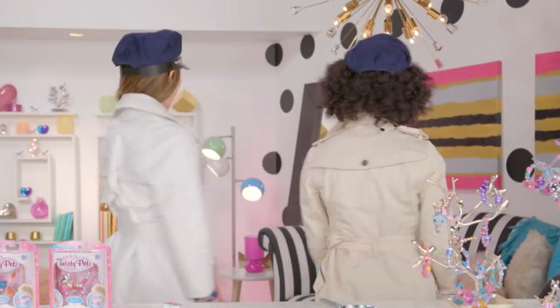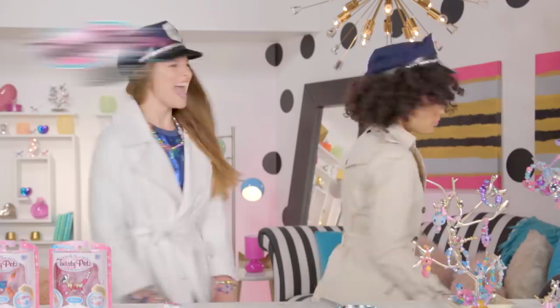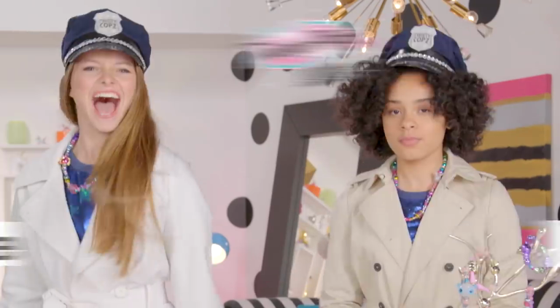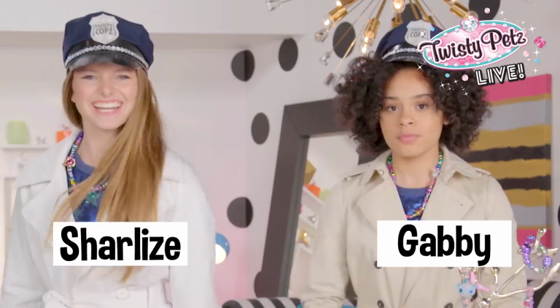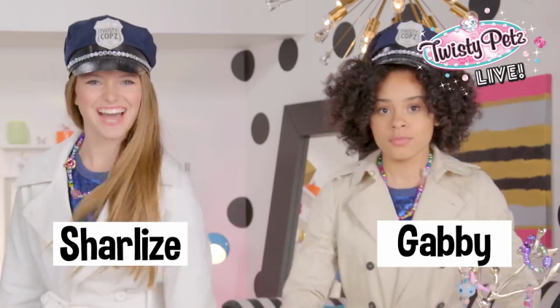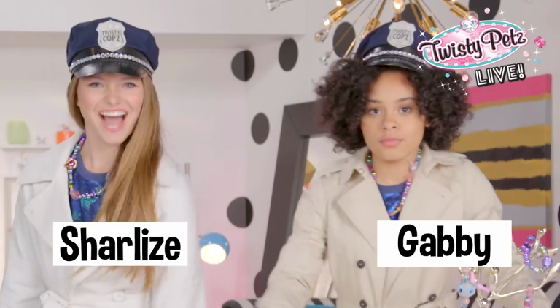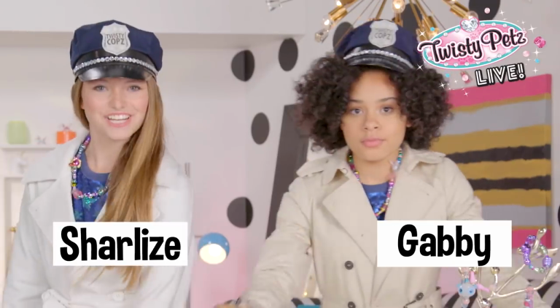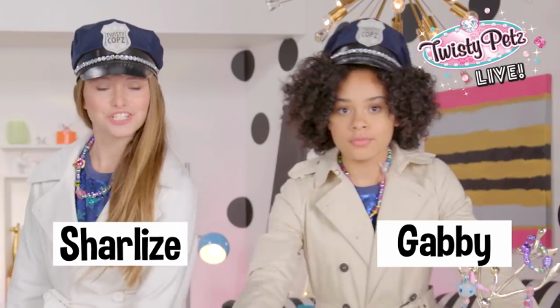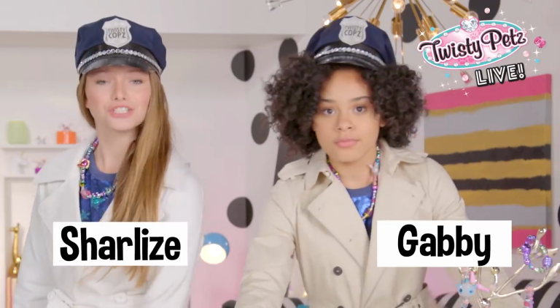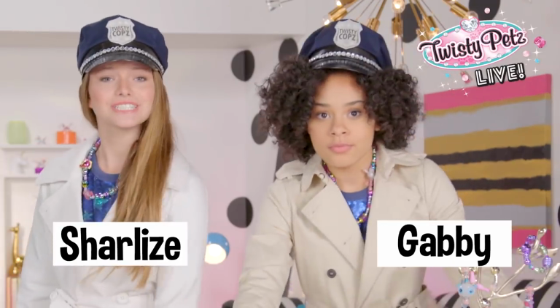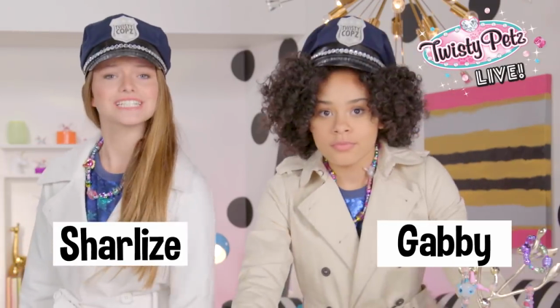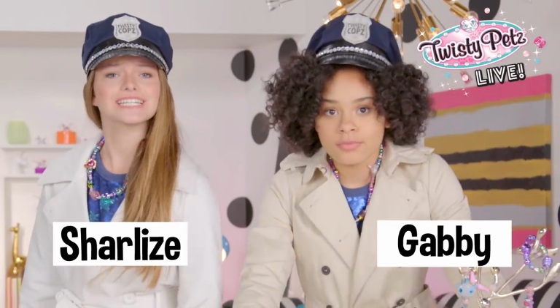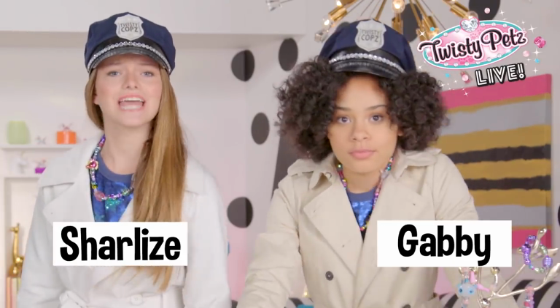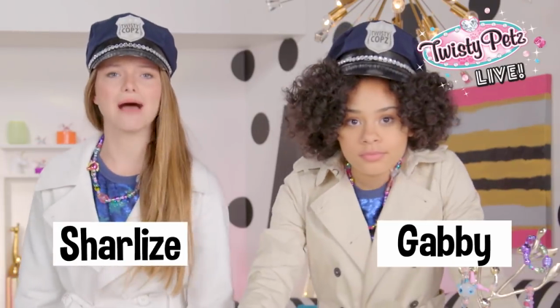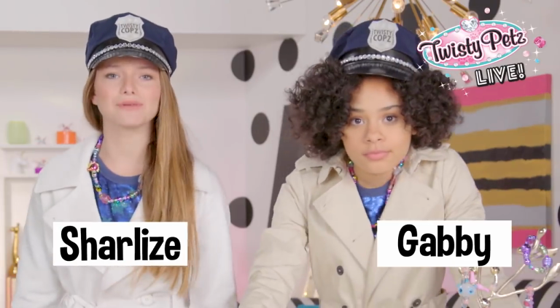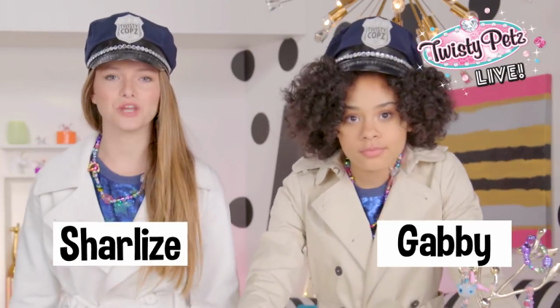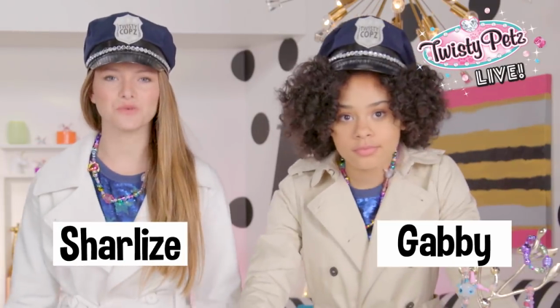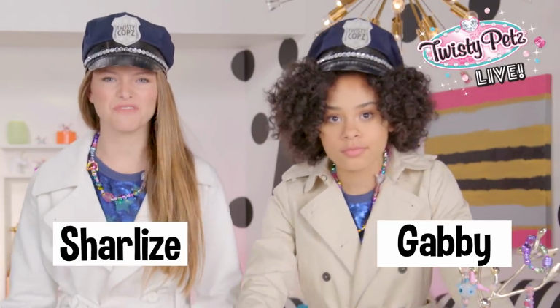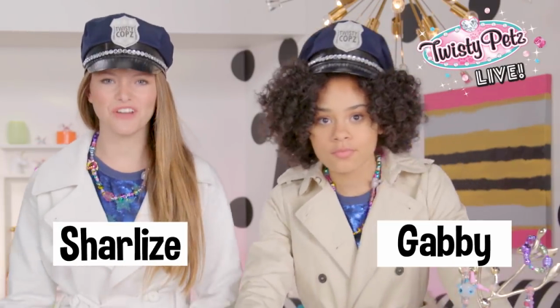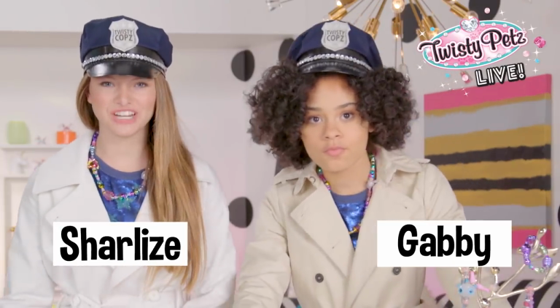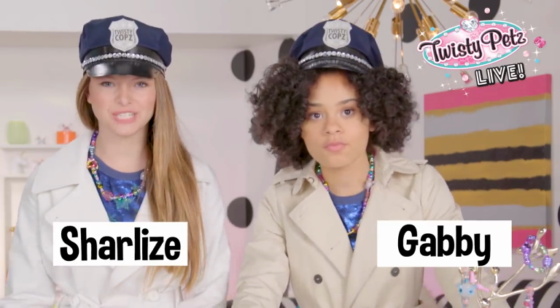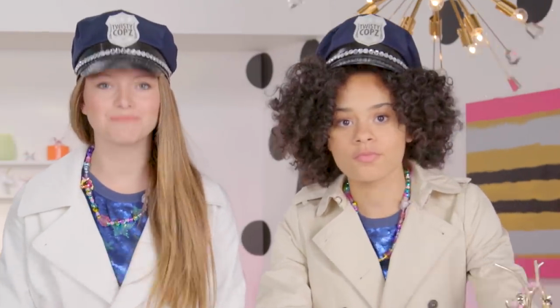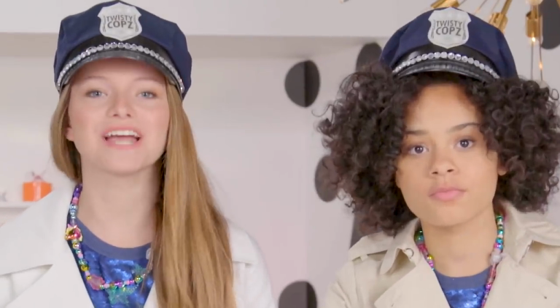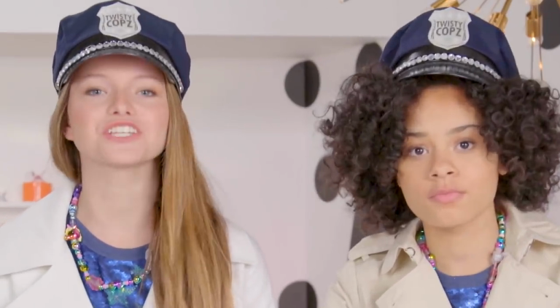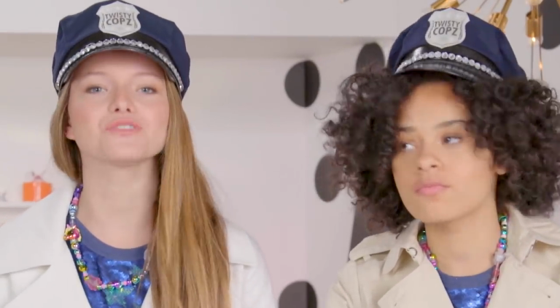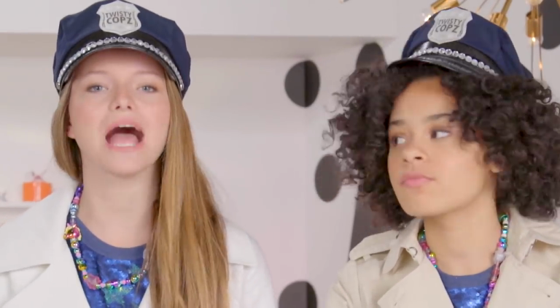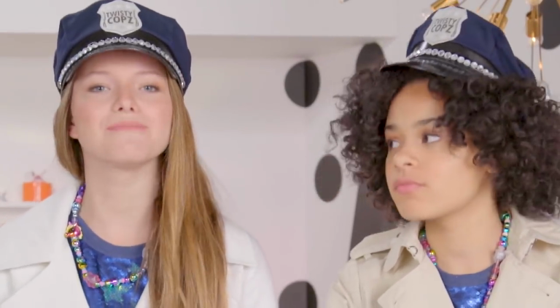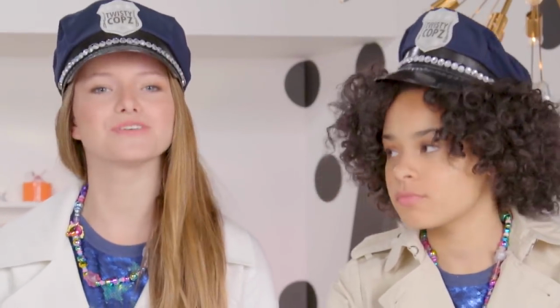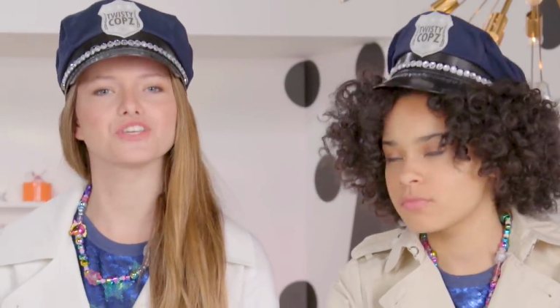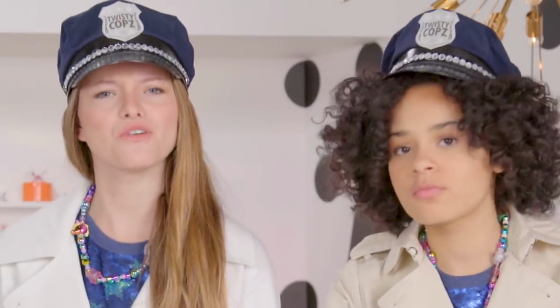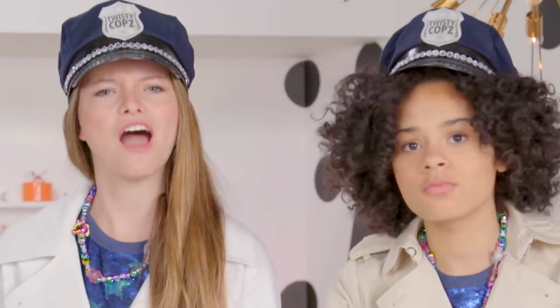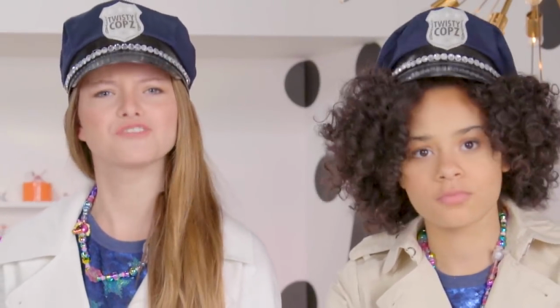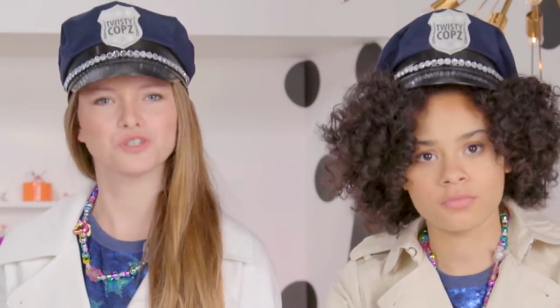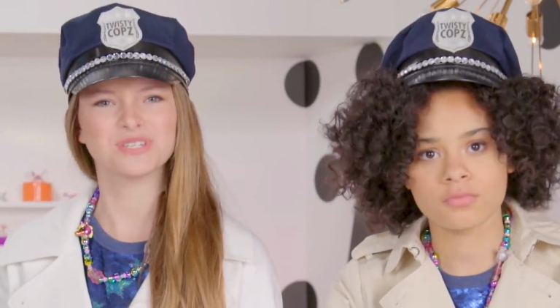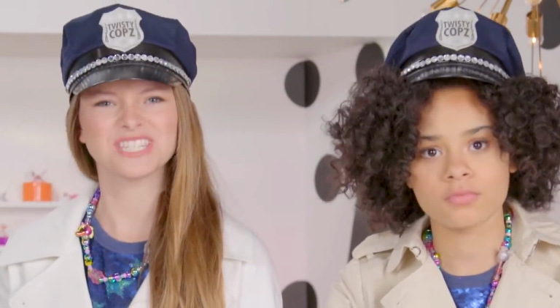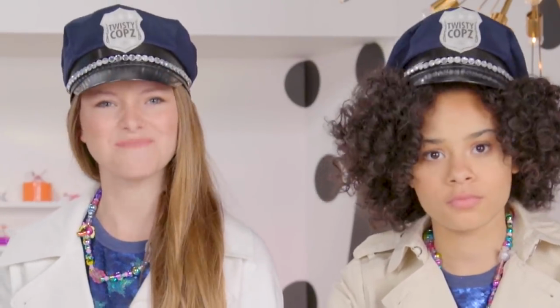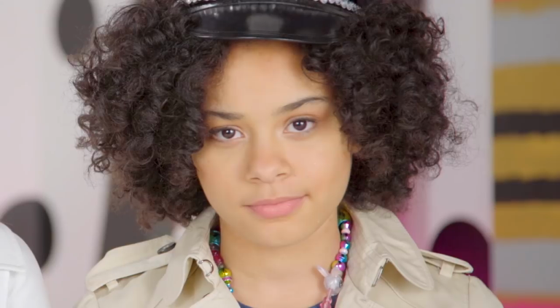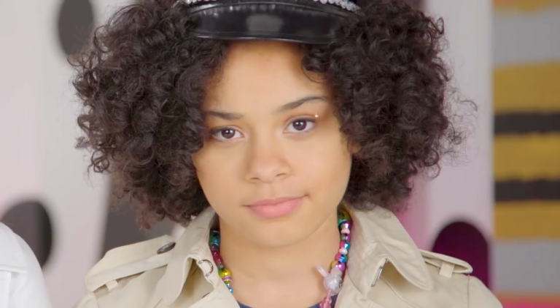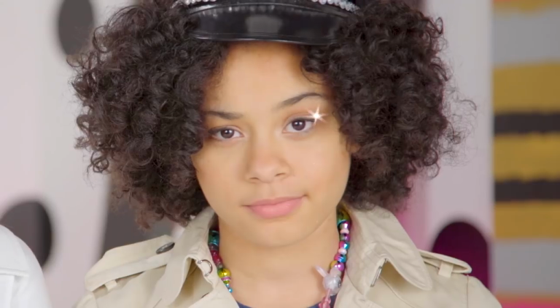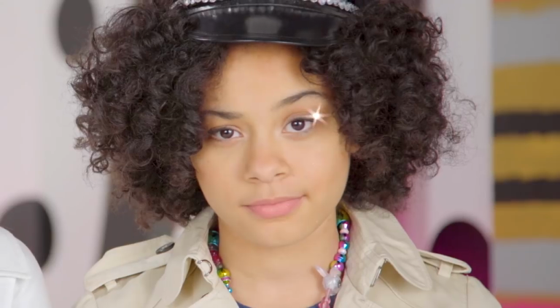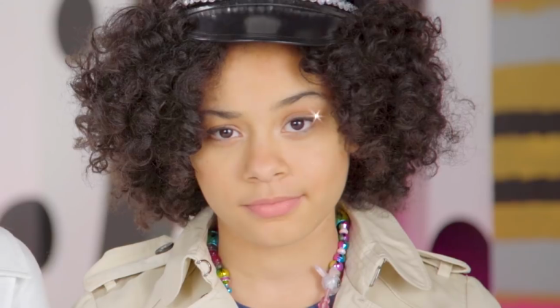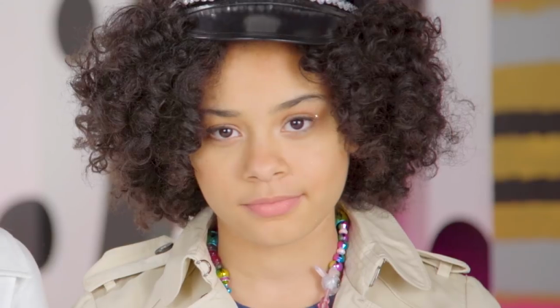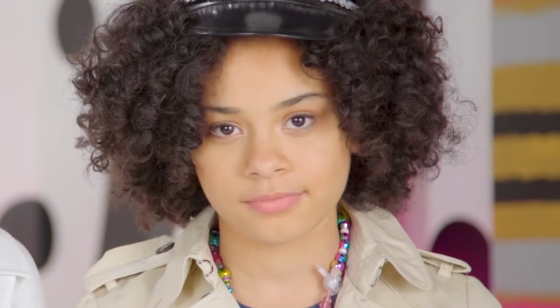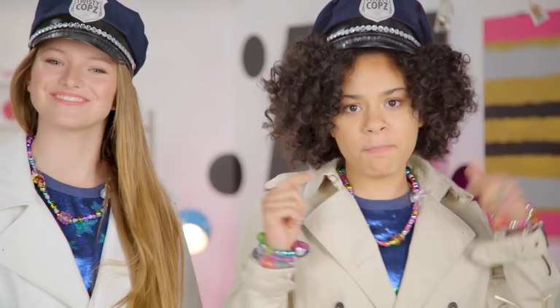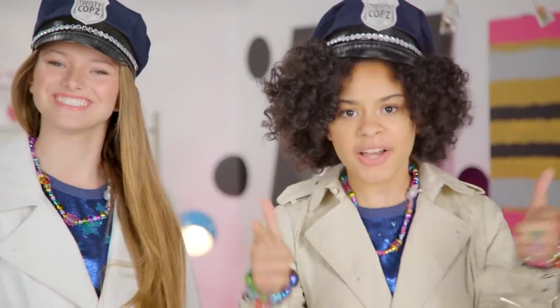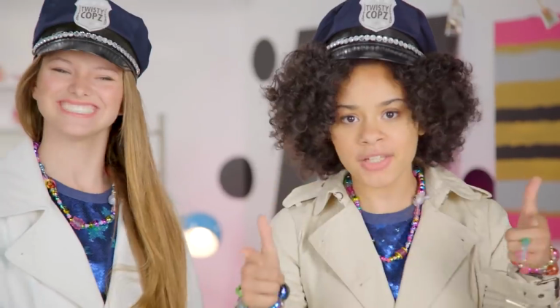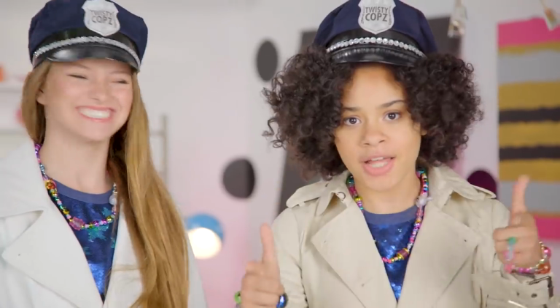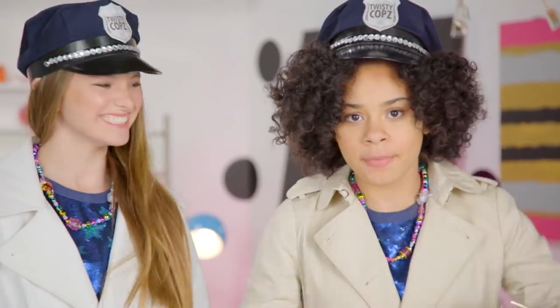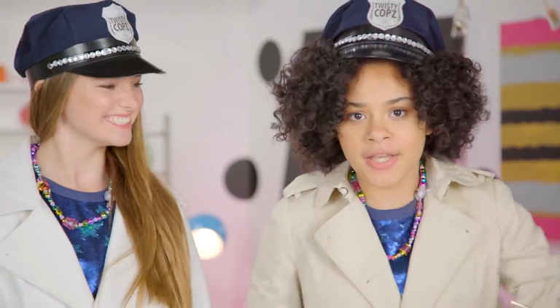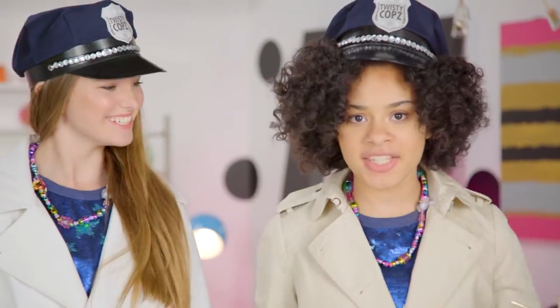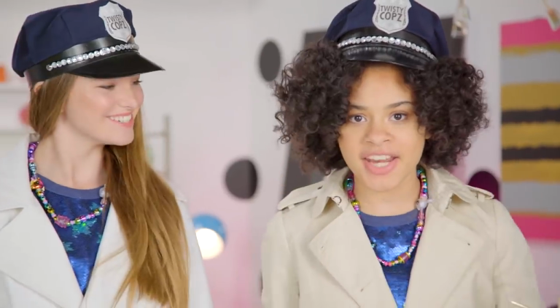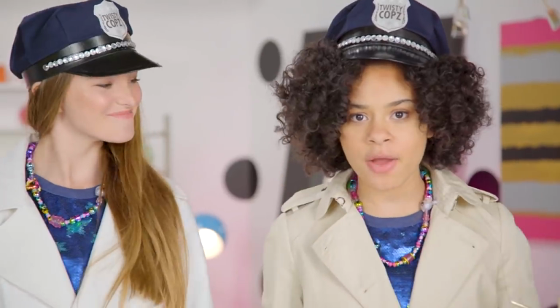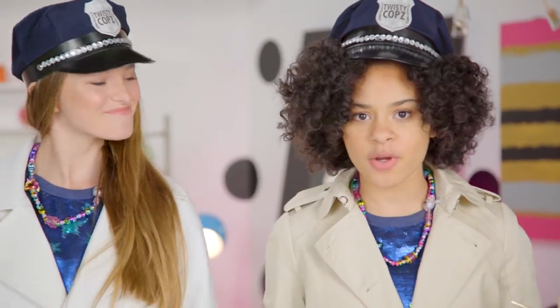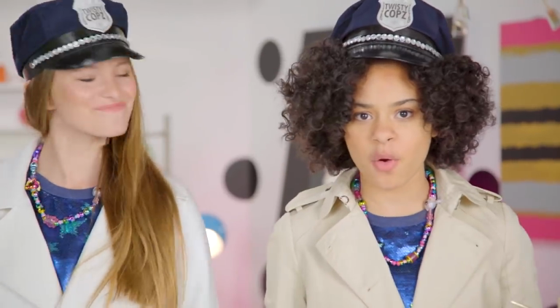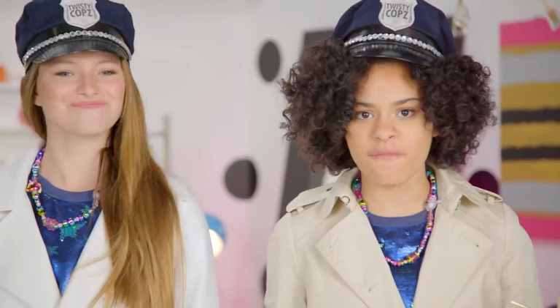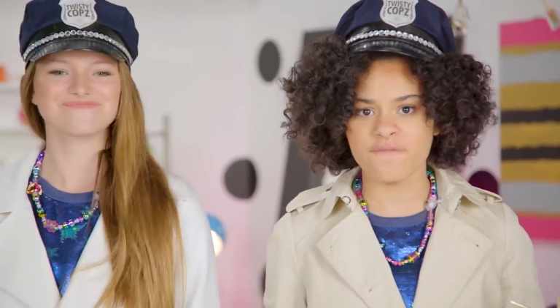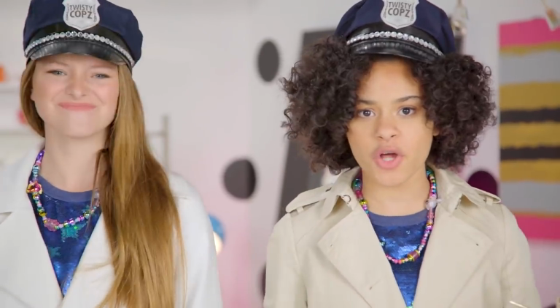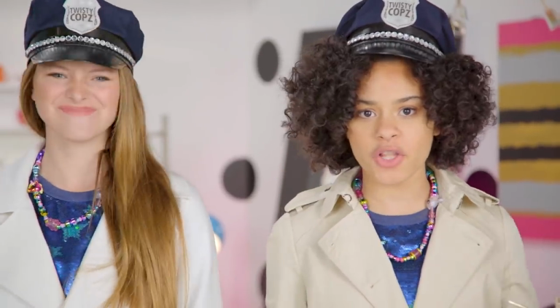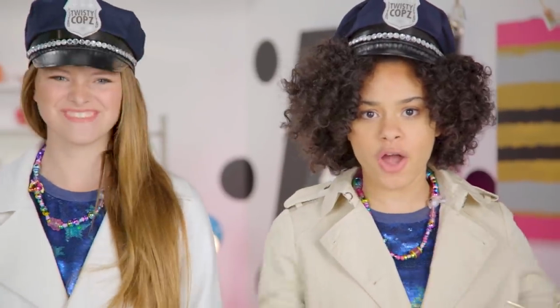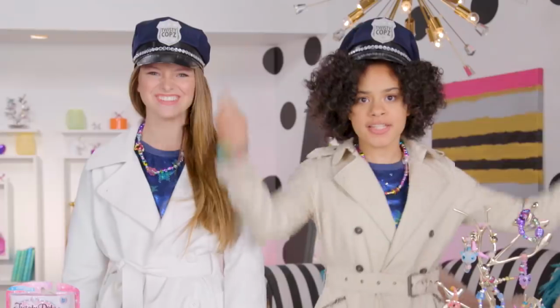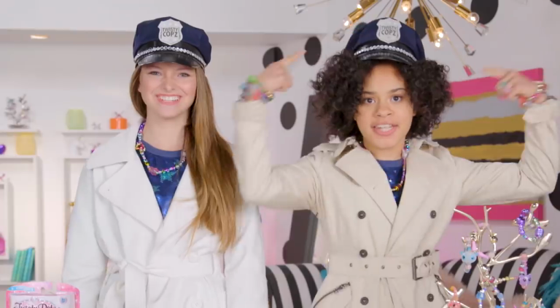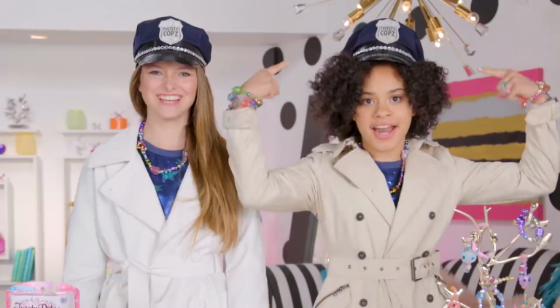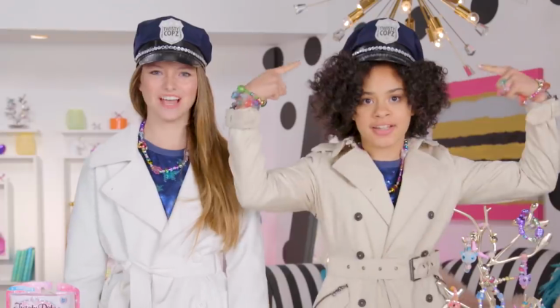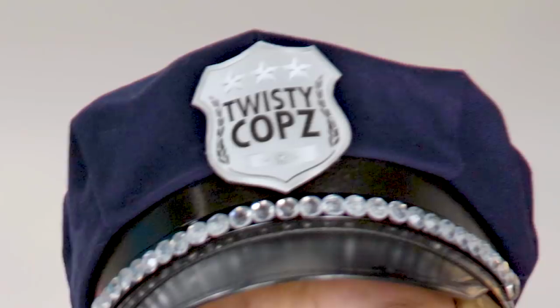Hi guys, Charlize and Gabby here with a very special episode of Twisty Pets Live! Buckle up, cause today we're going full on detective!